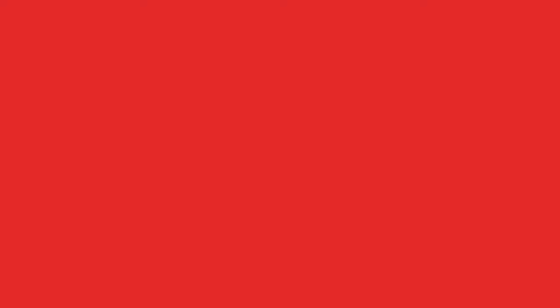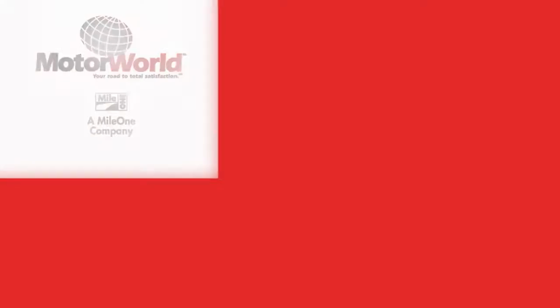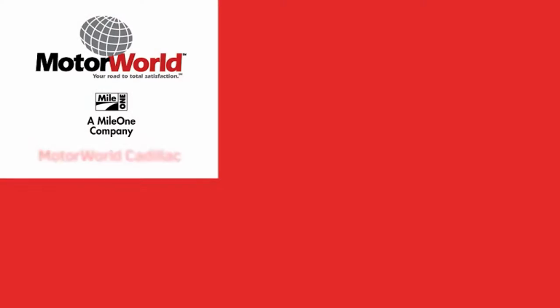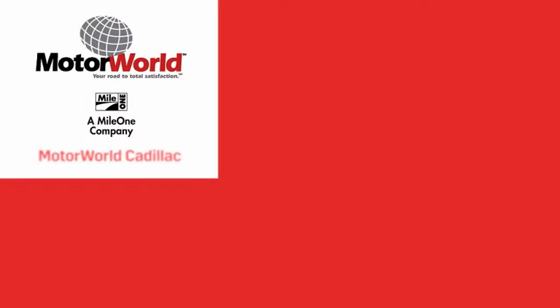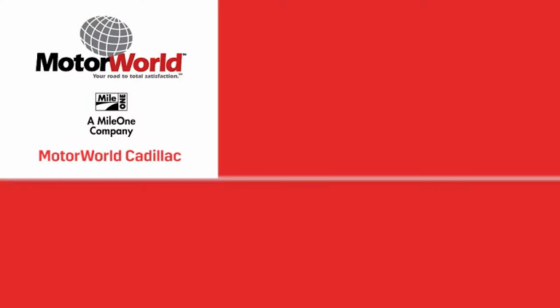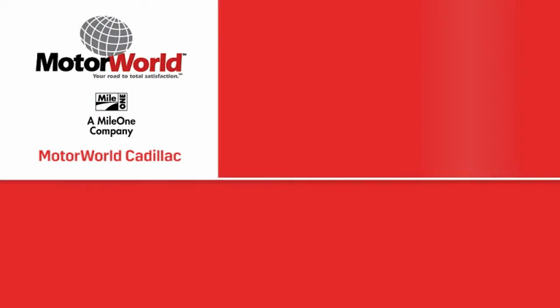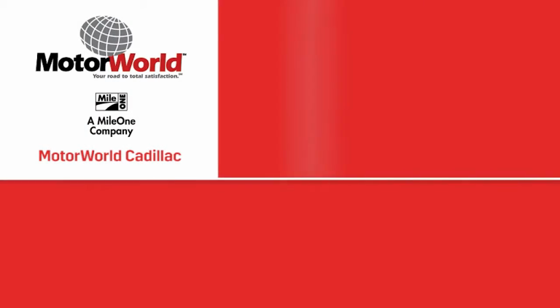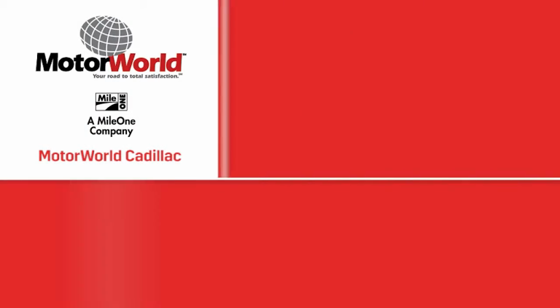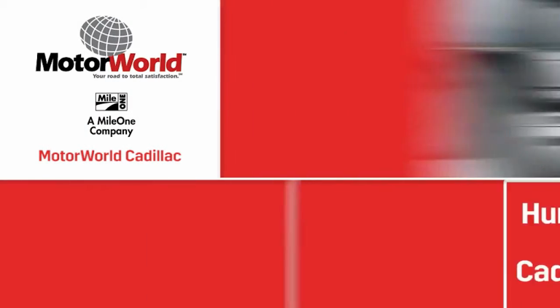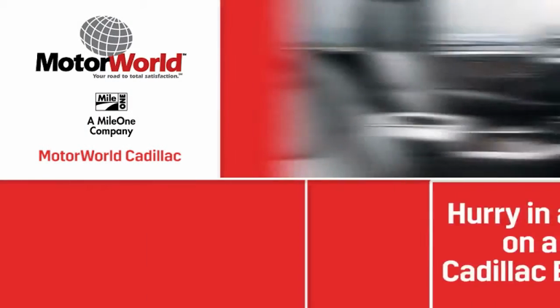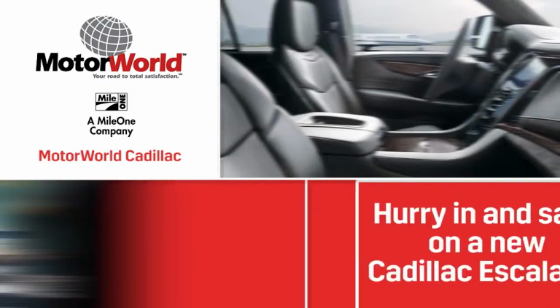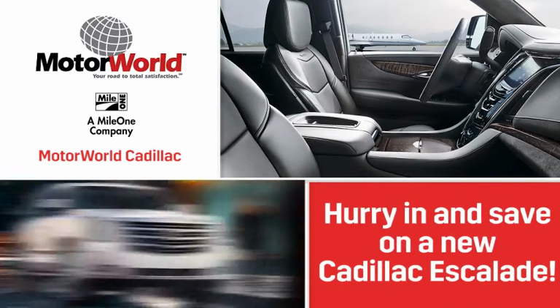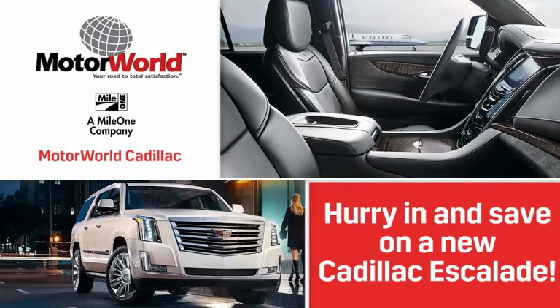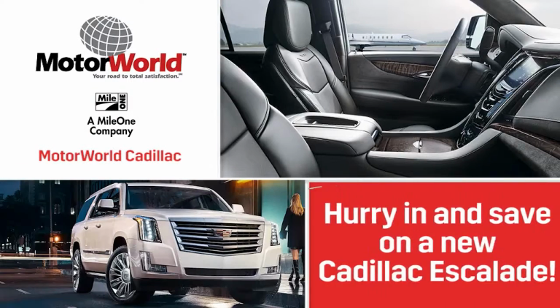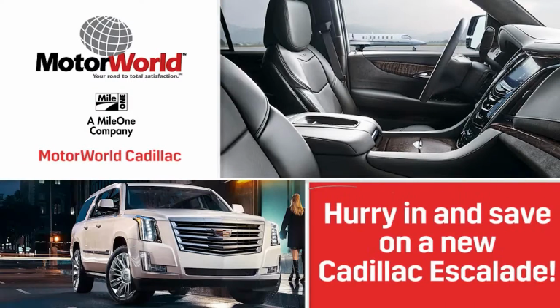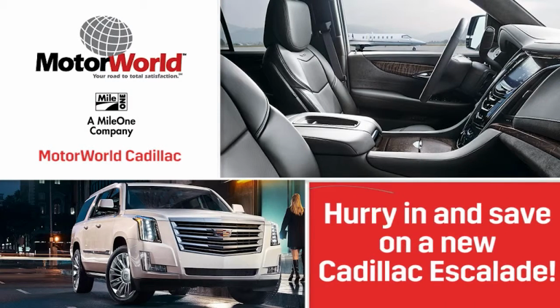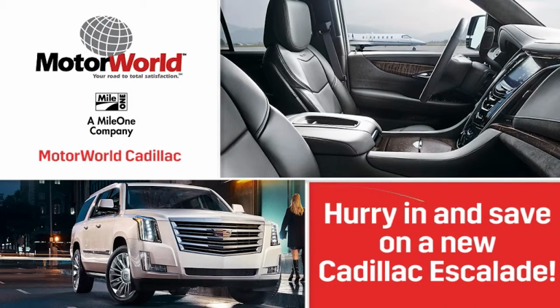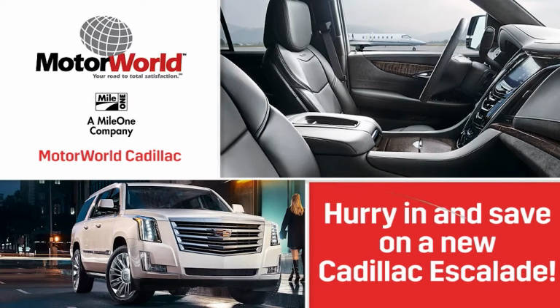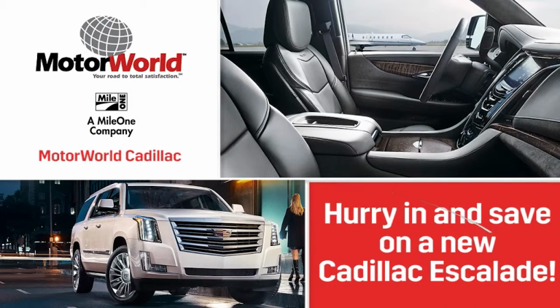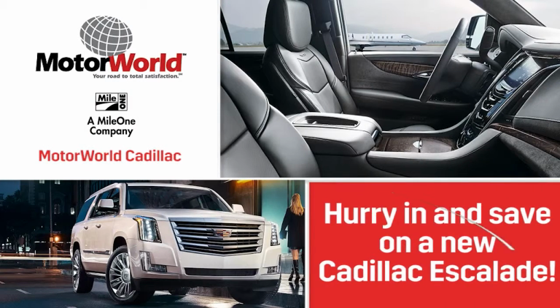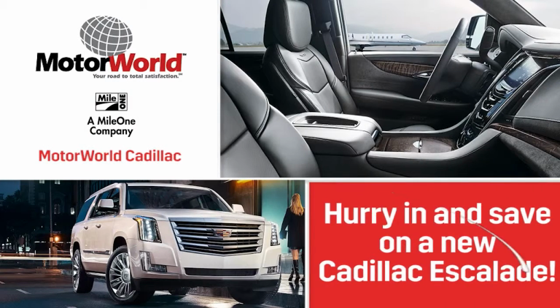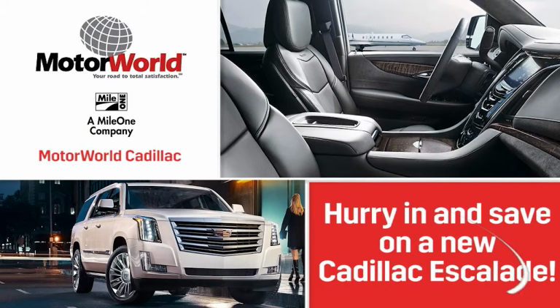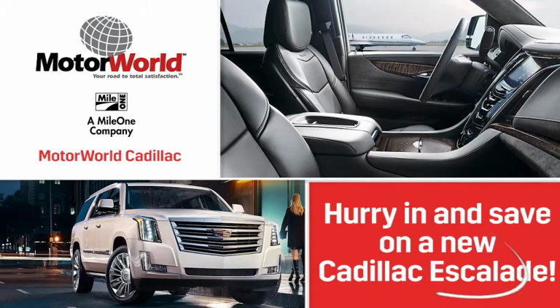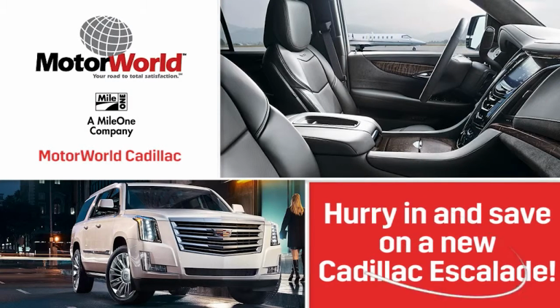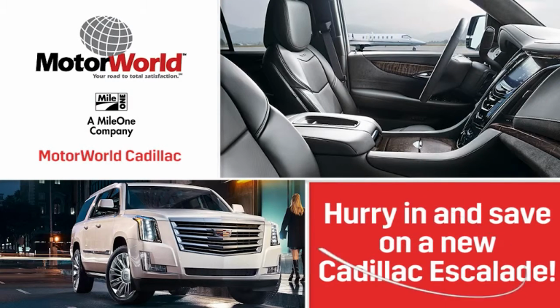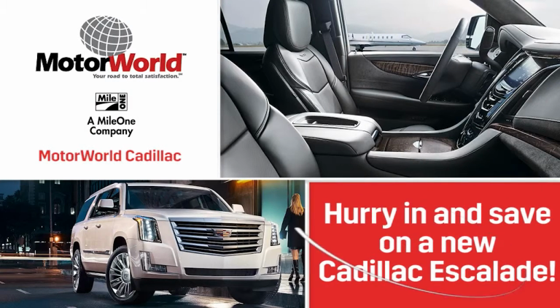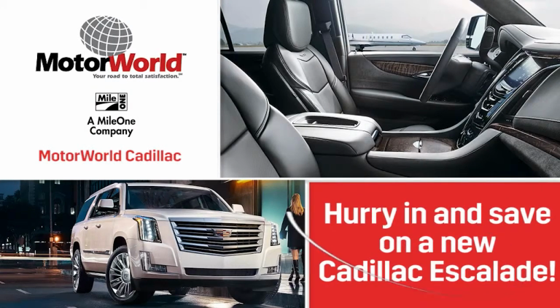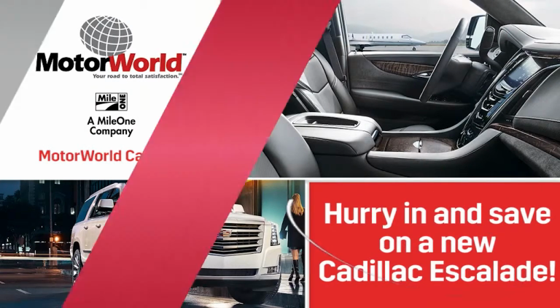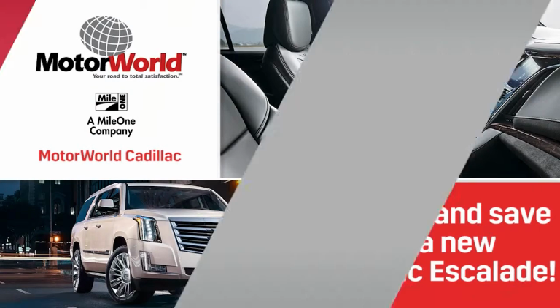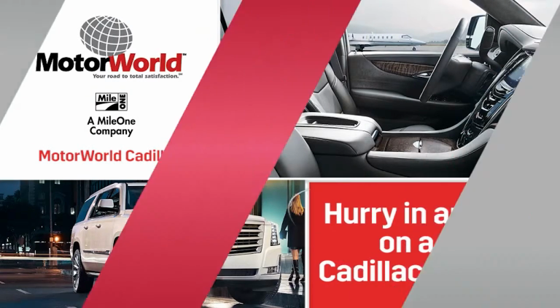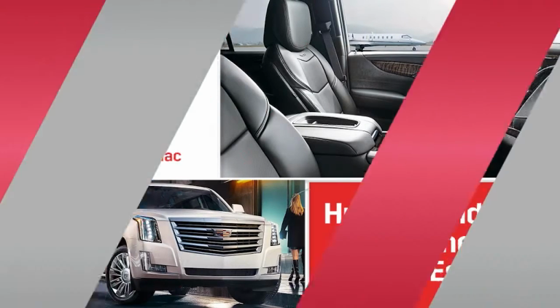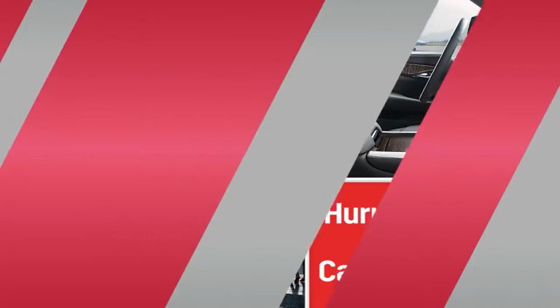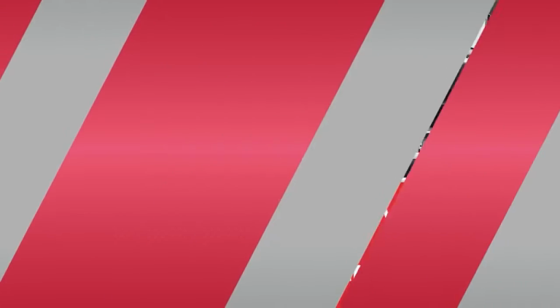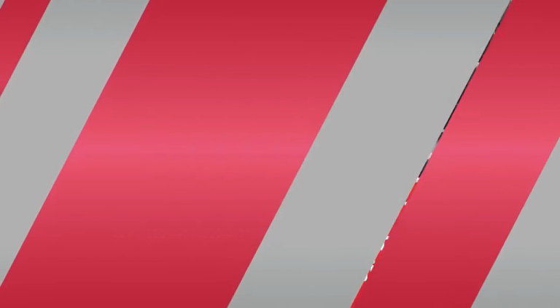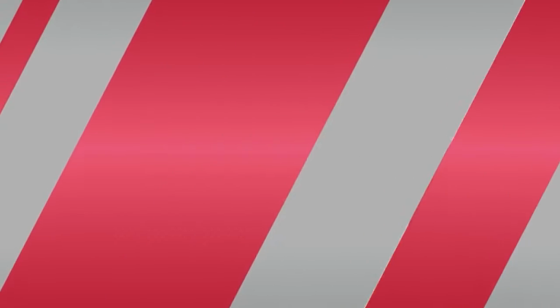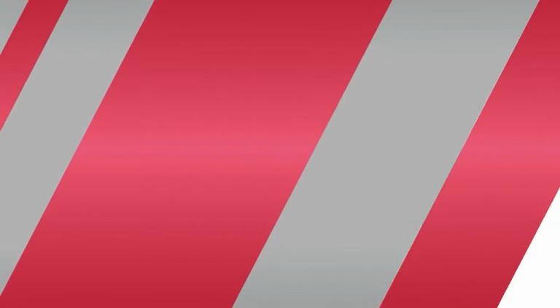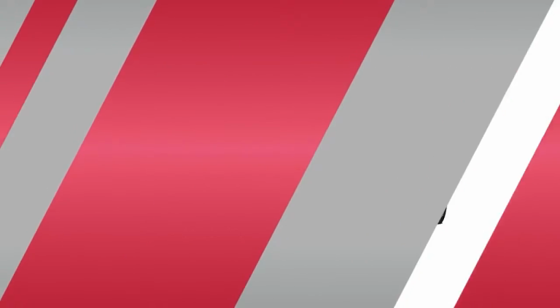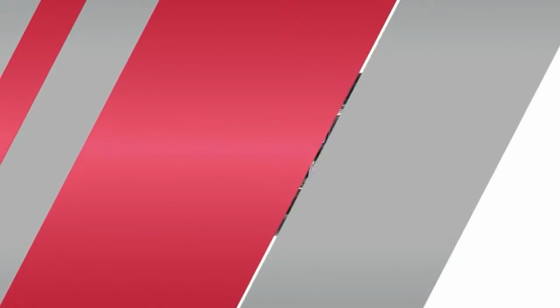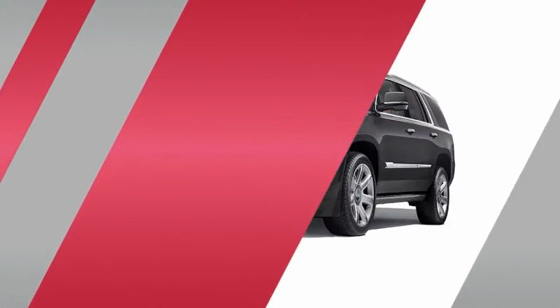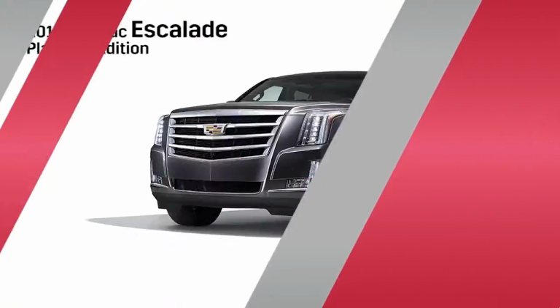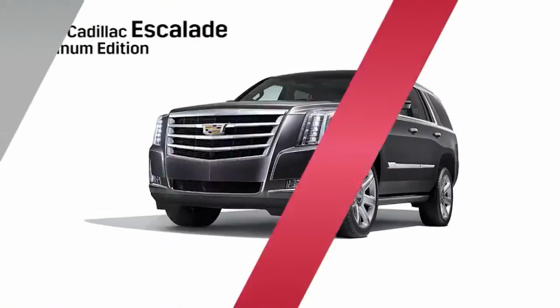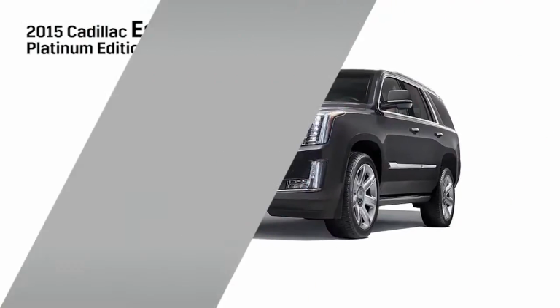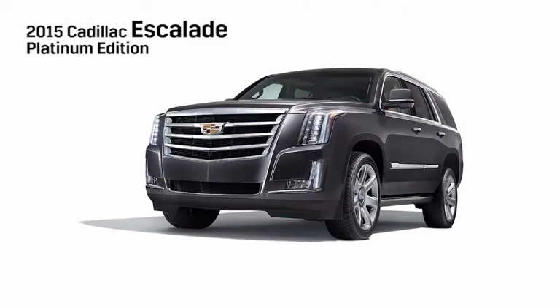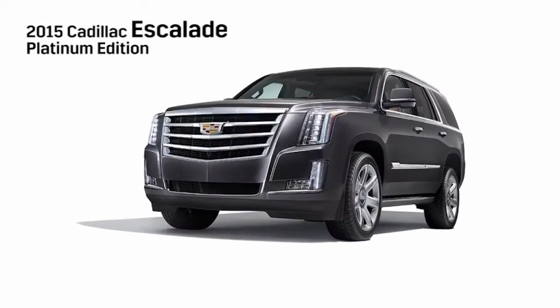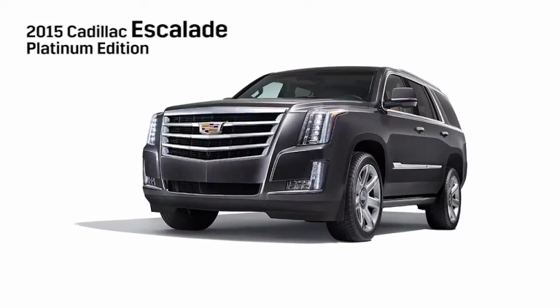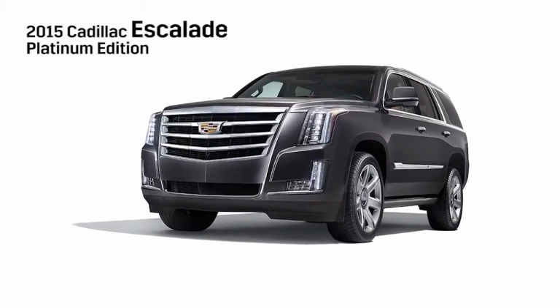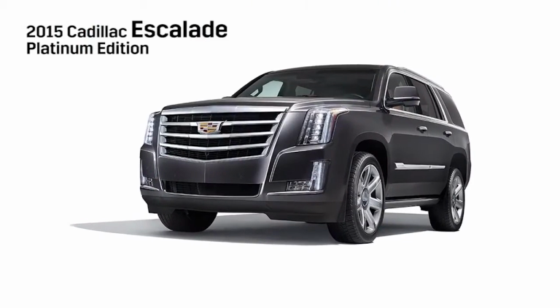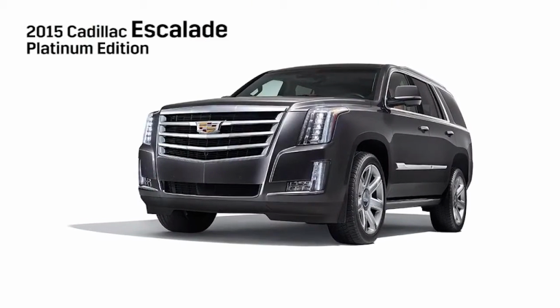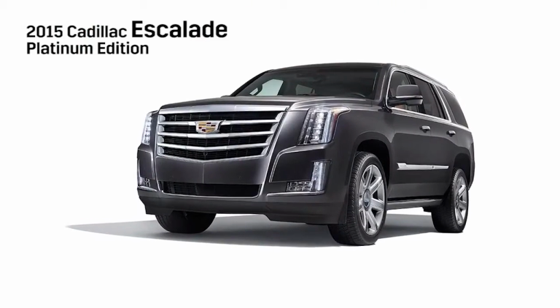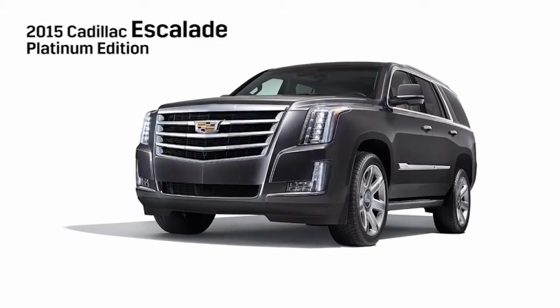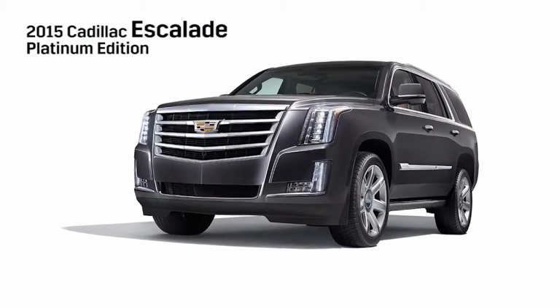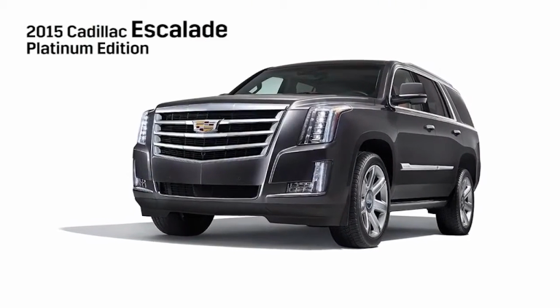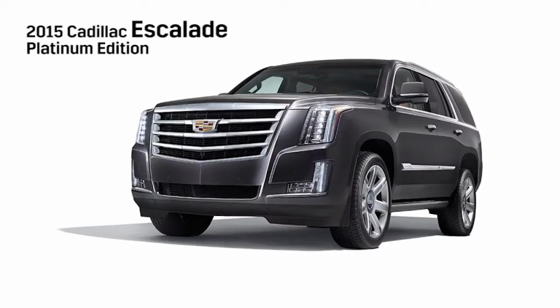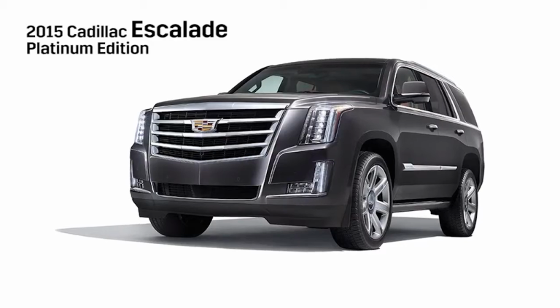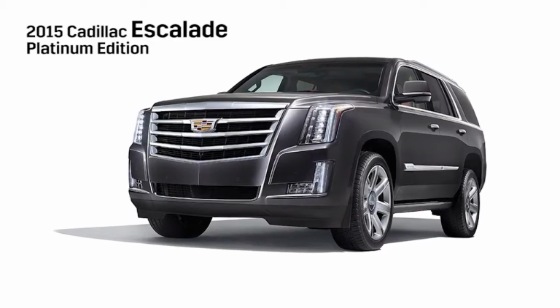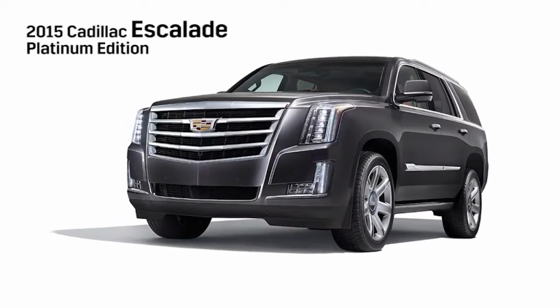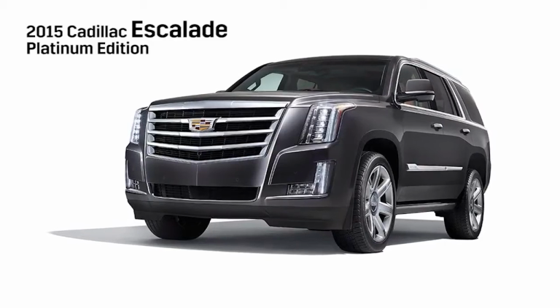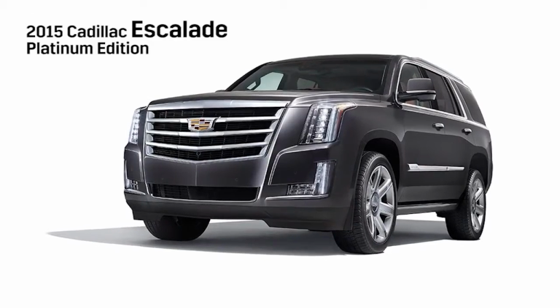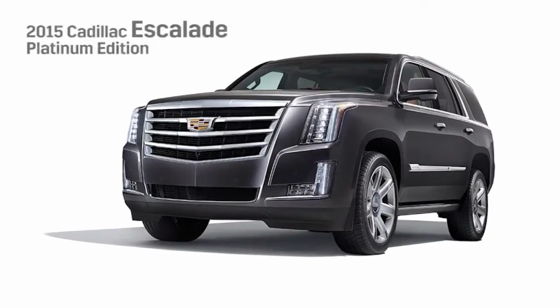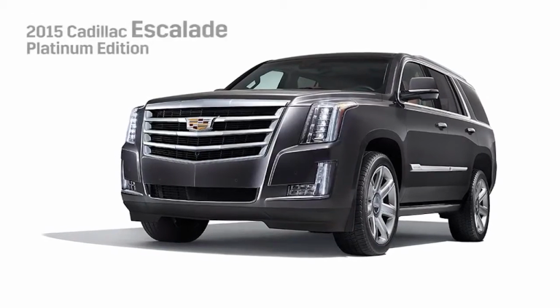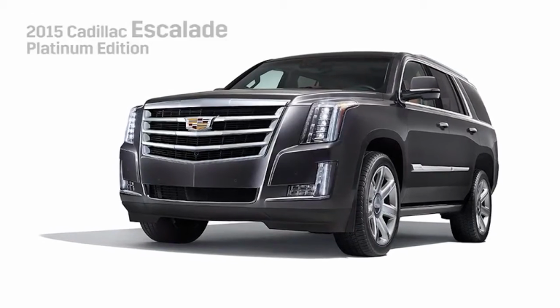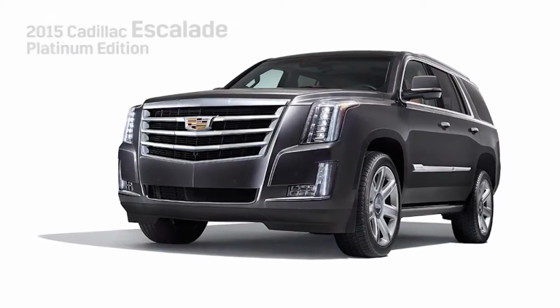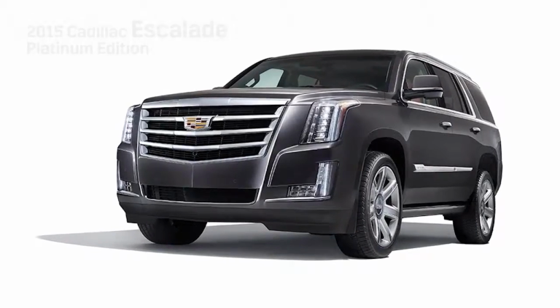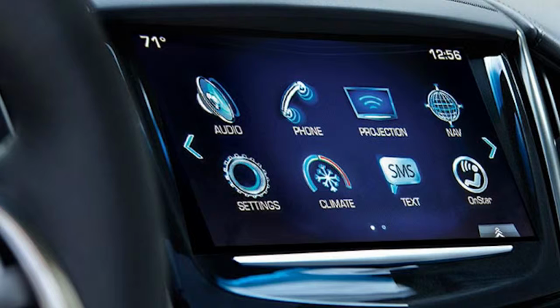Hurry in and save on a new Cadillac Escalade. The 2015 Escalade is one huge diamond in the rough.